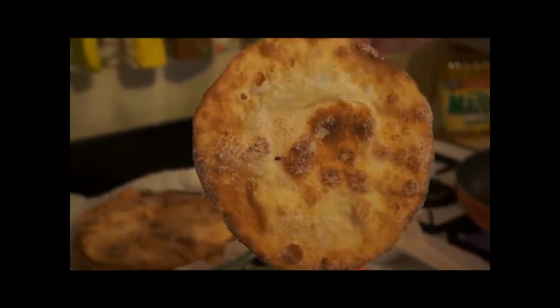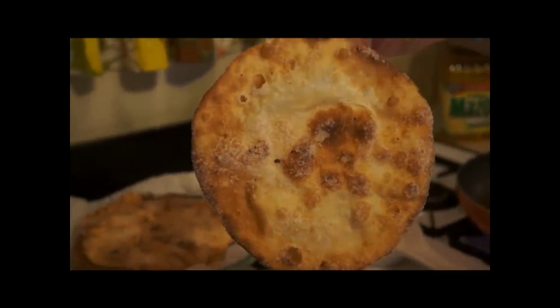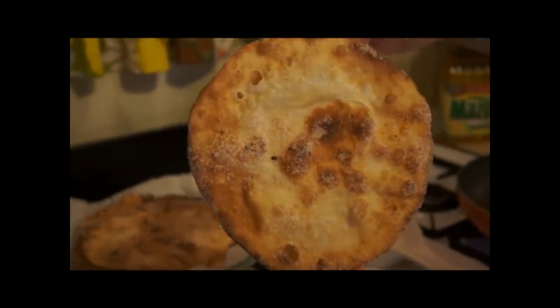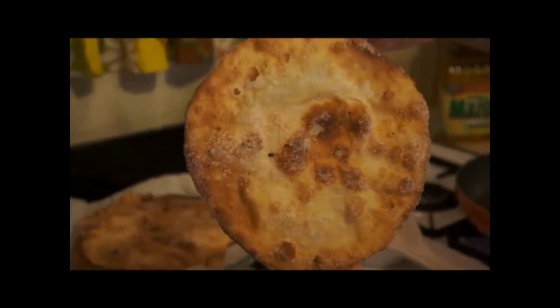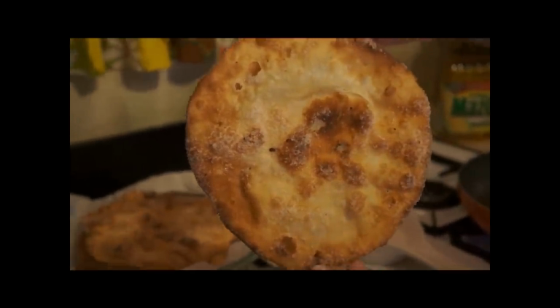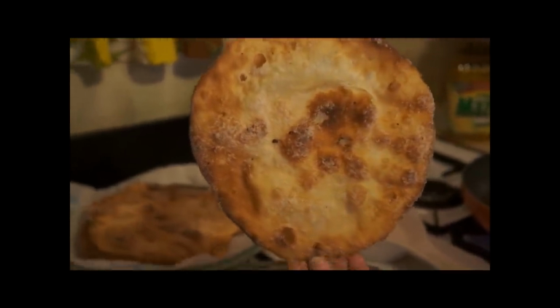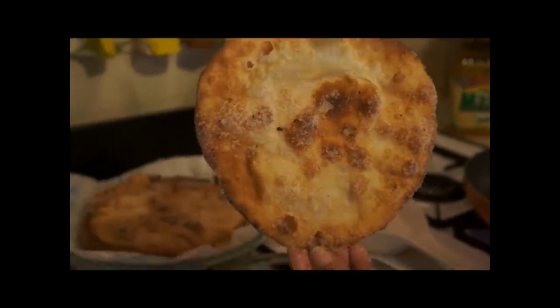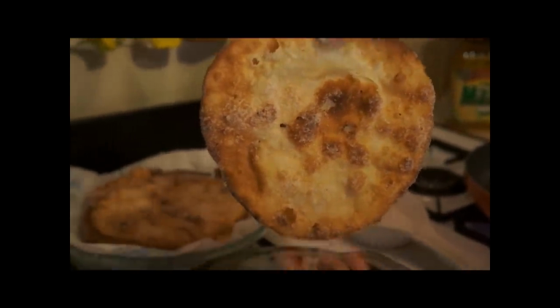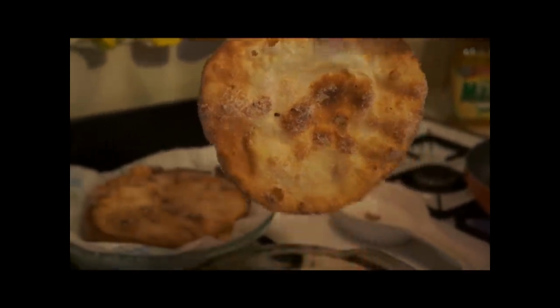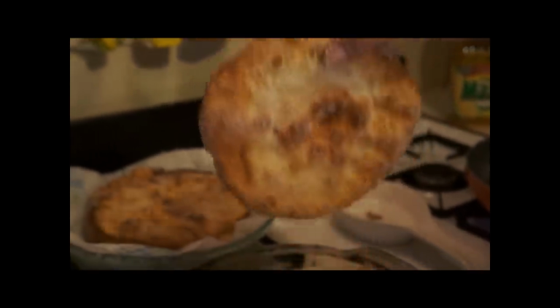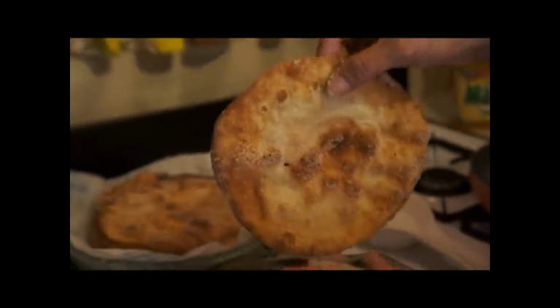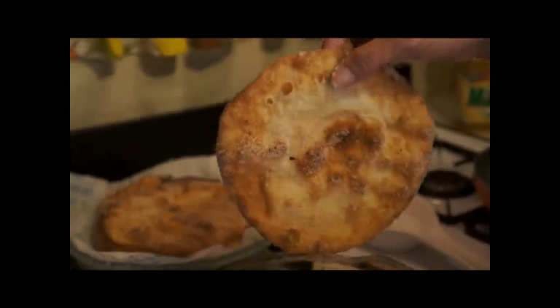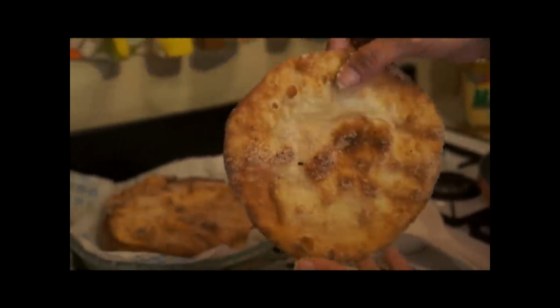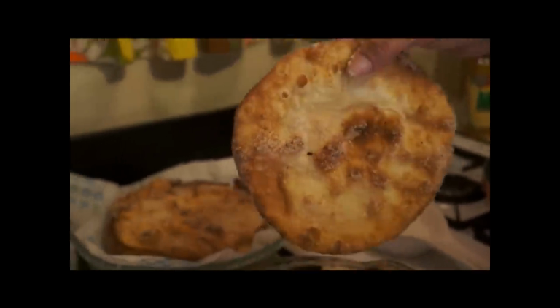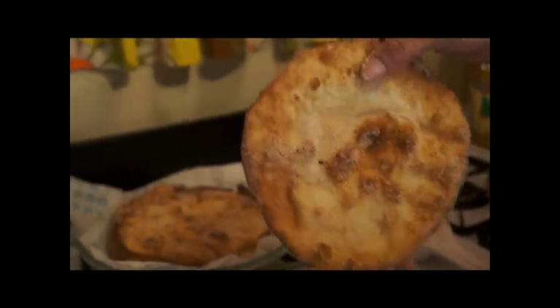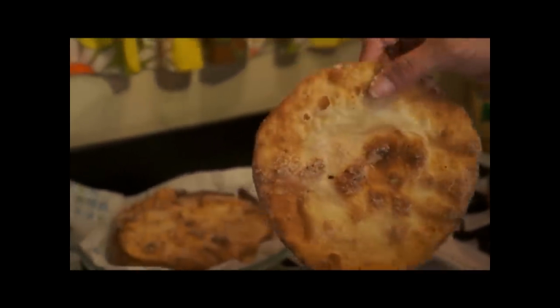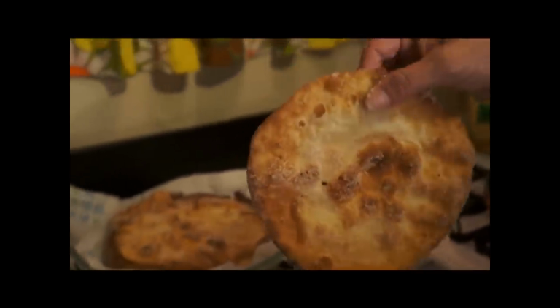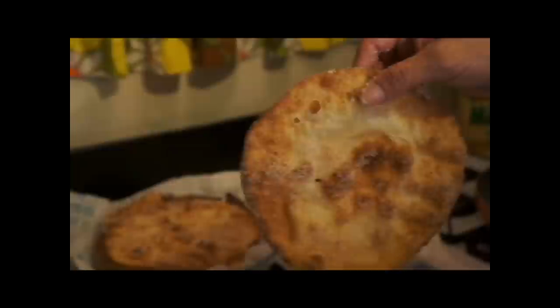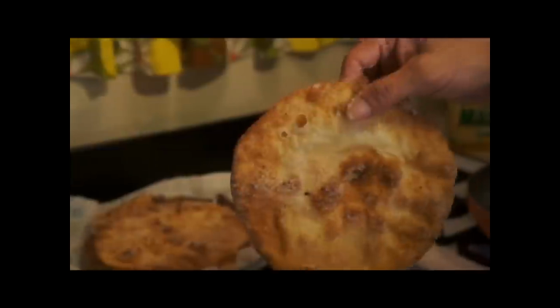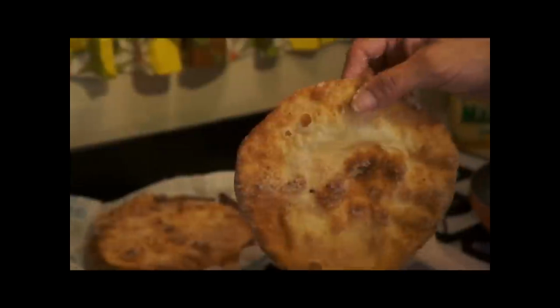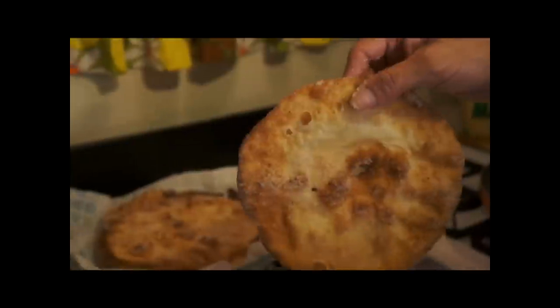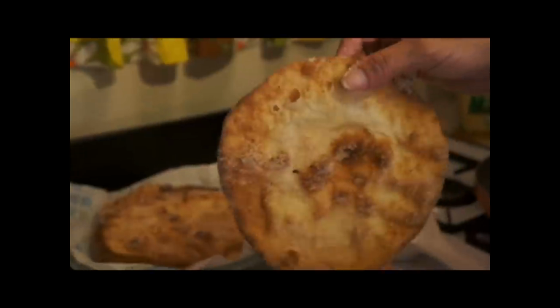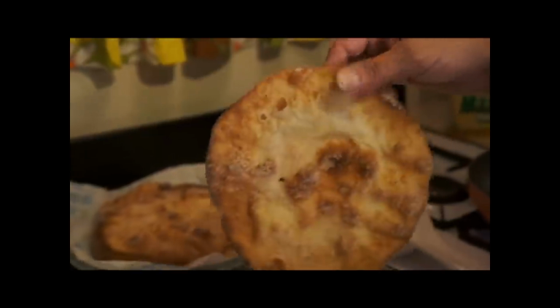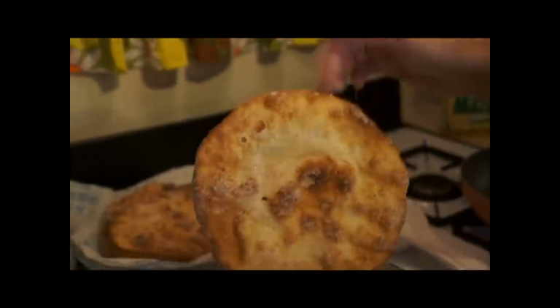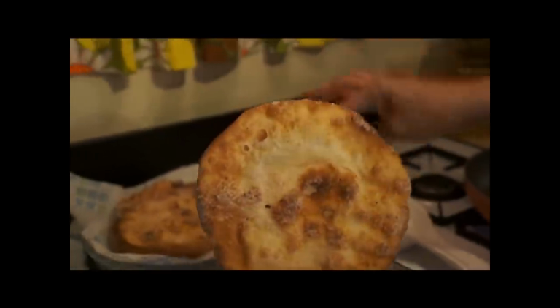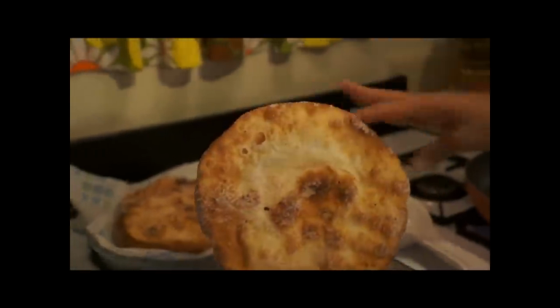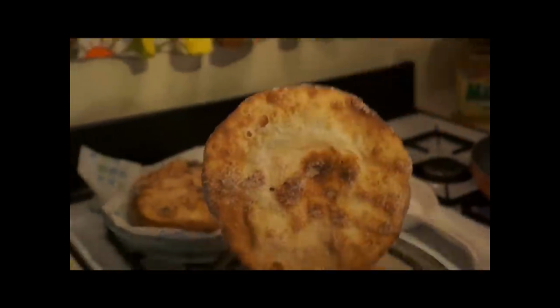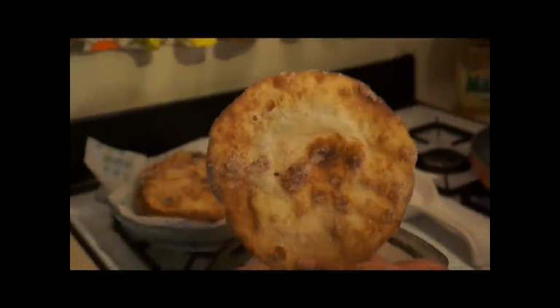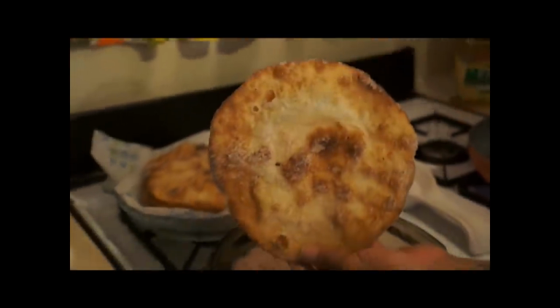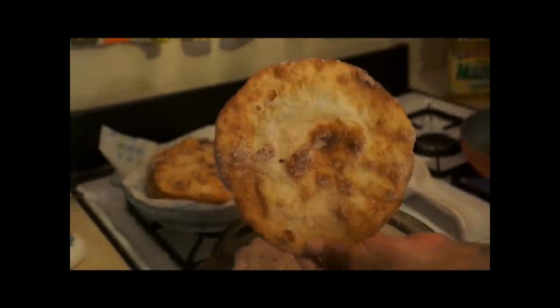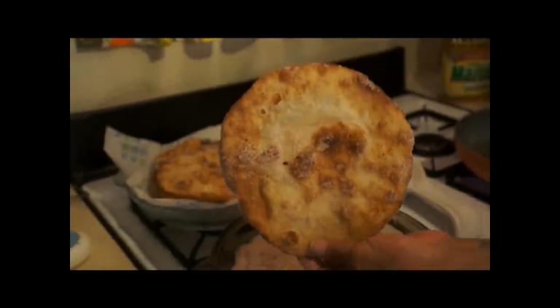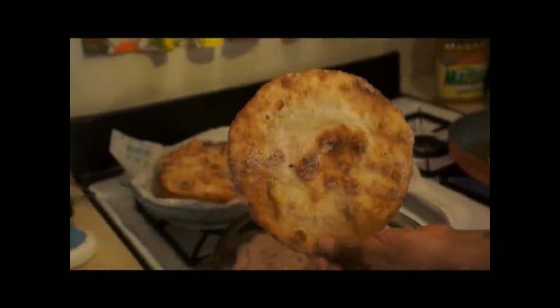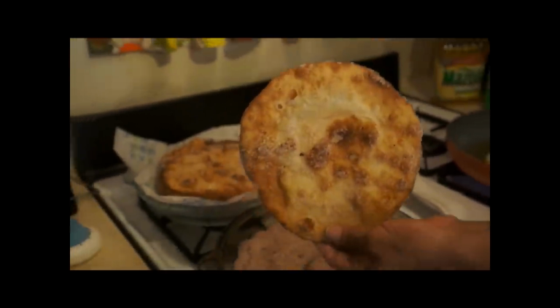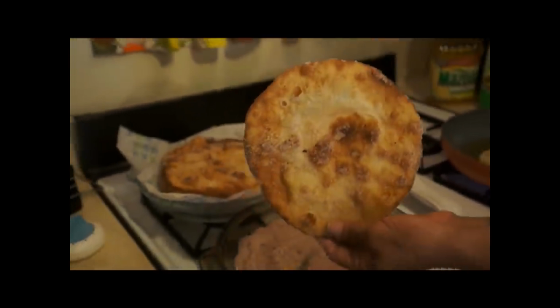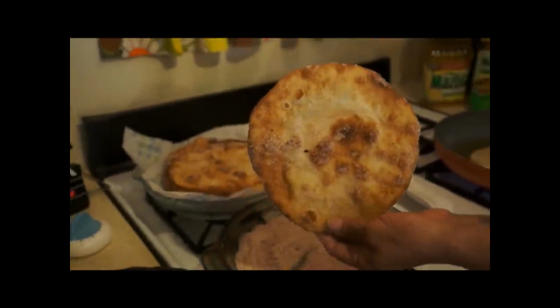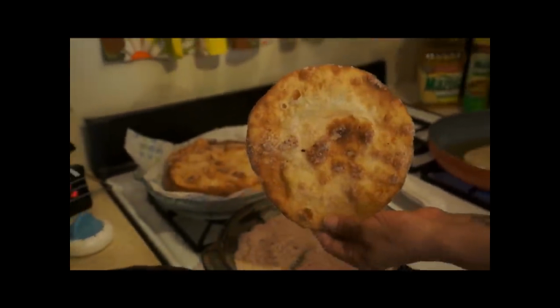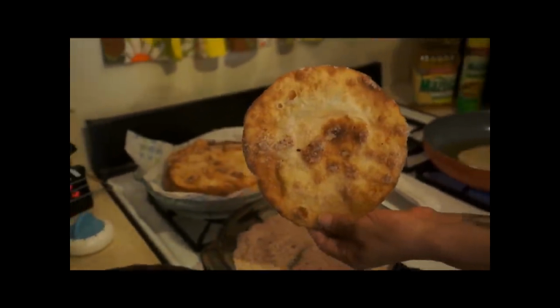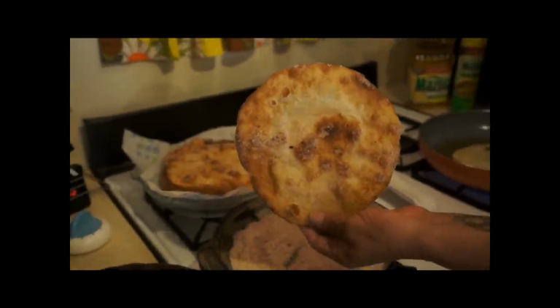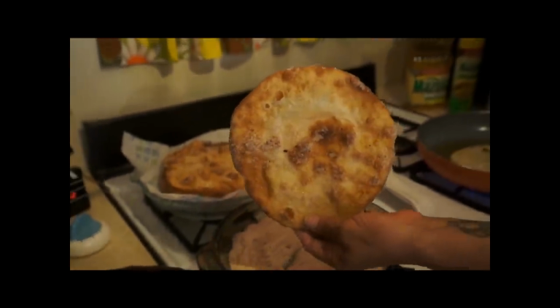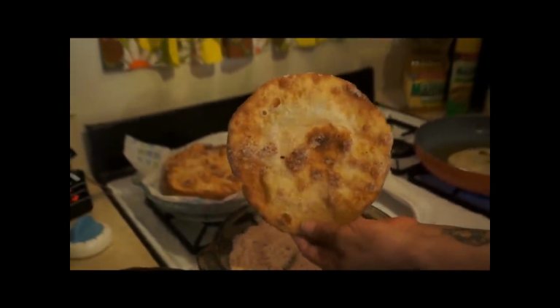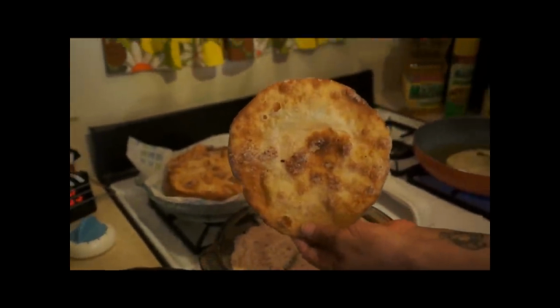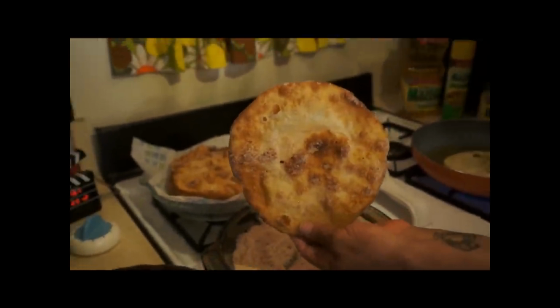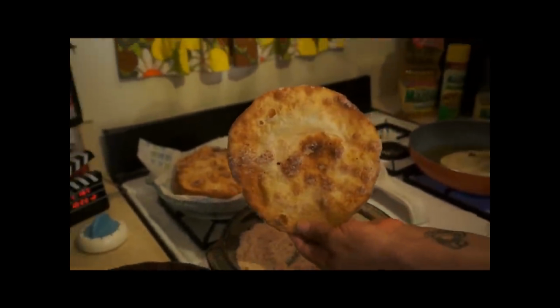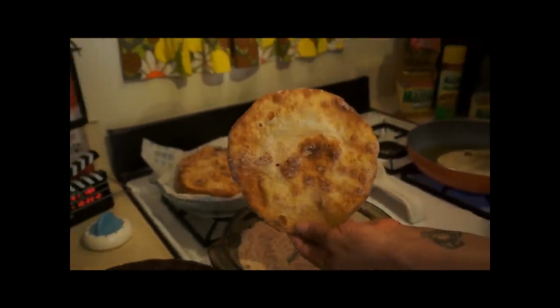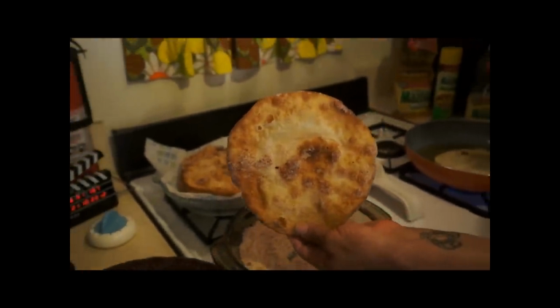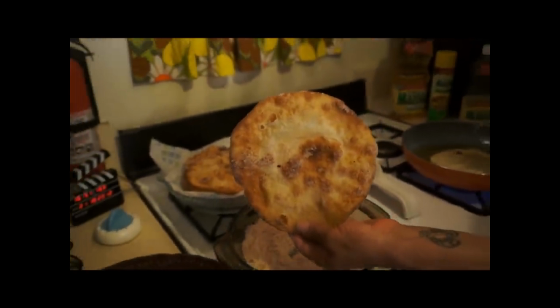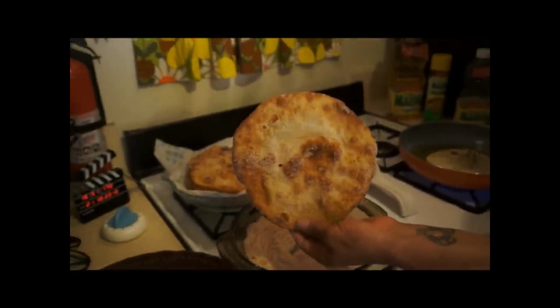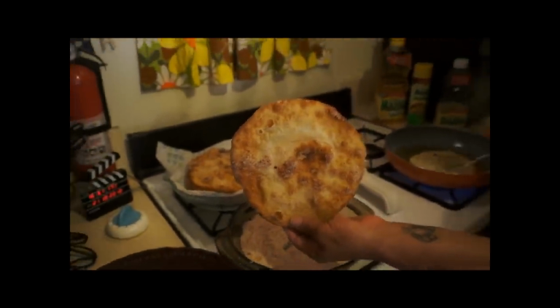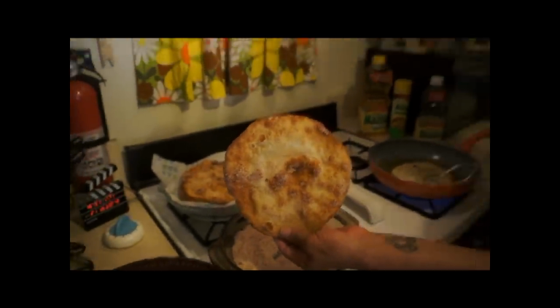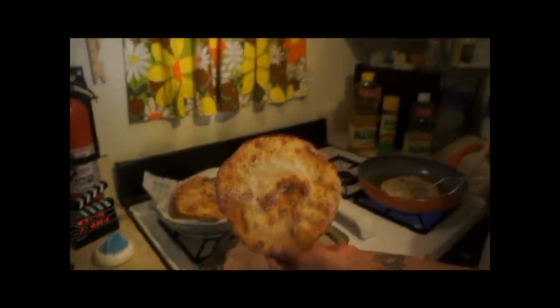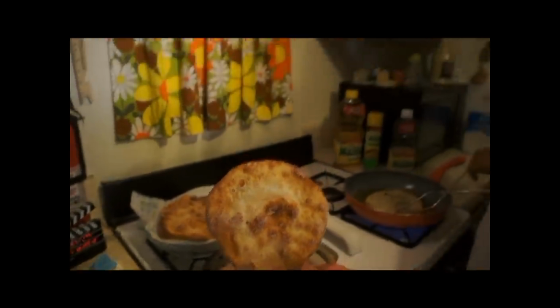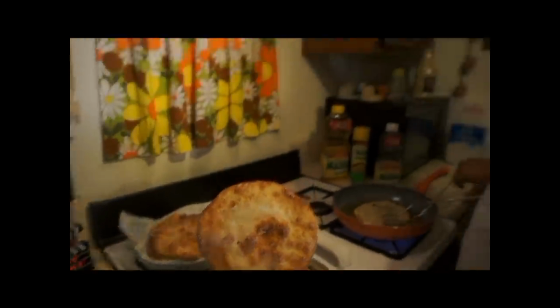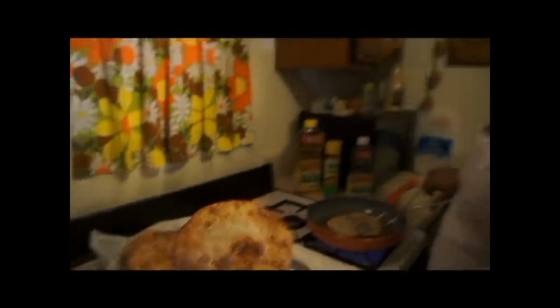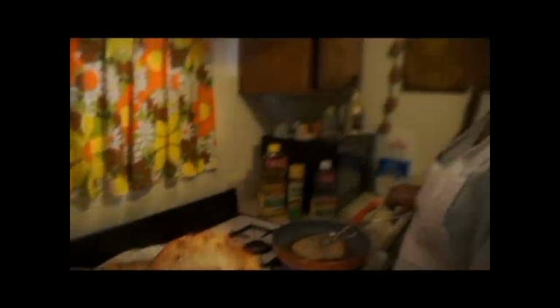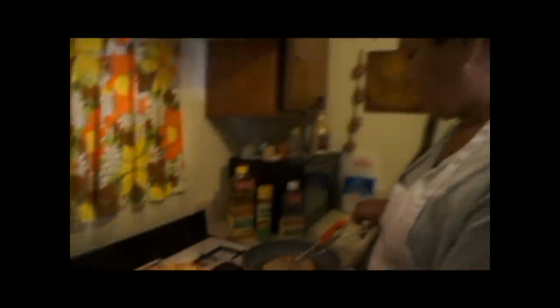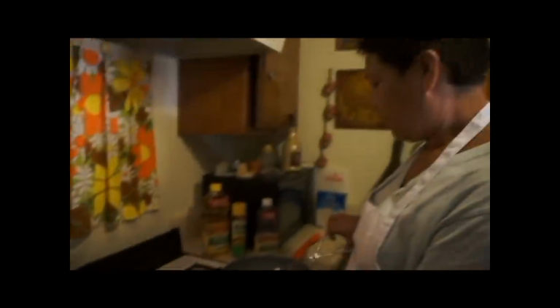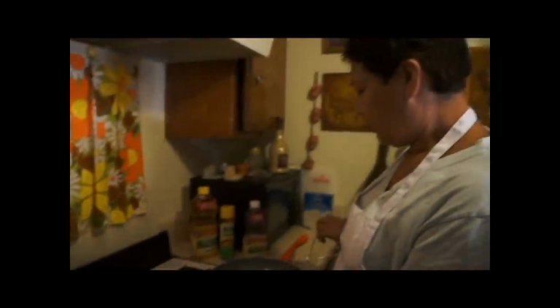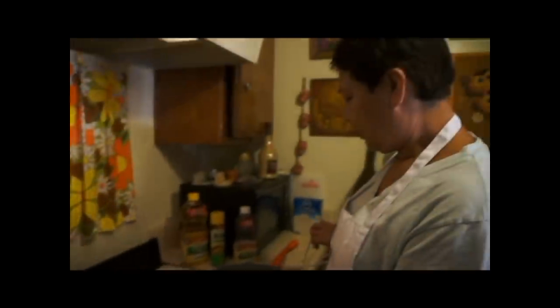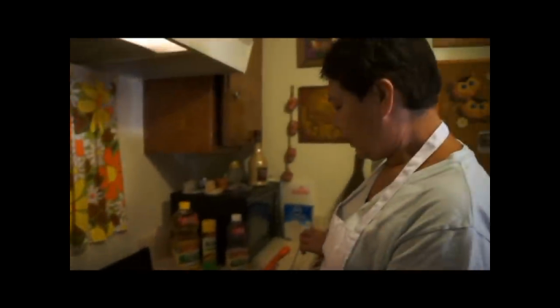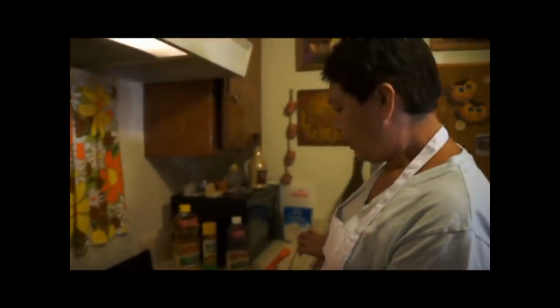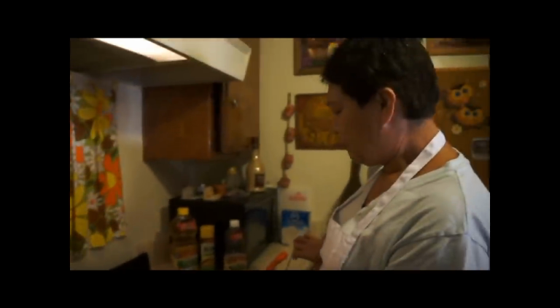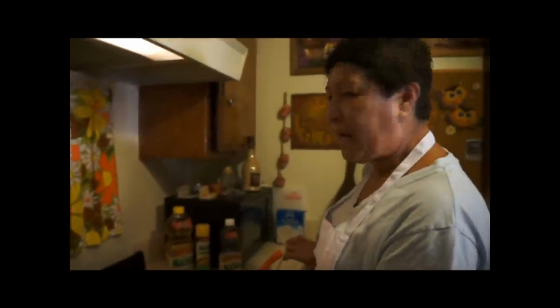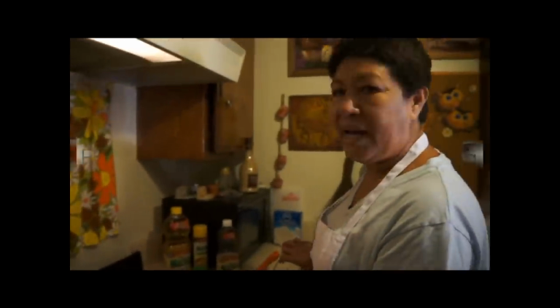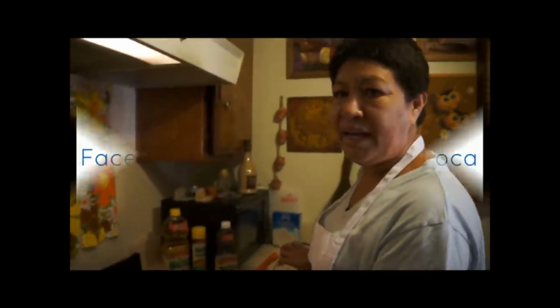Remember you can get the full recipe and more tips on my YouTube channel and on my blog, Living Mi Vida Loca. Adios mami. Bye bye.